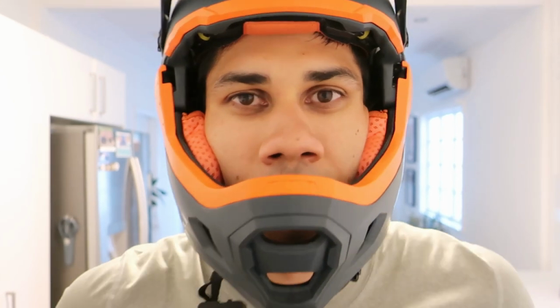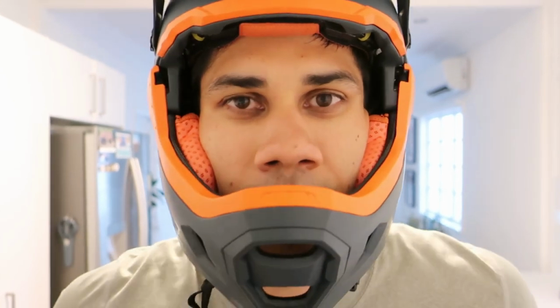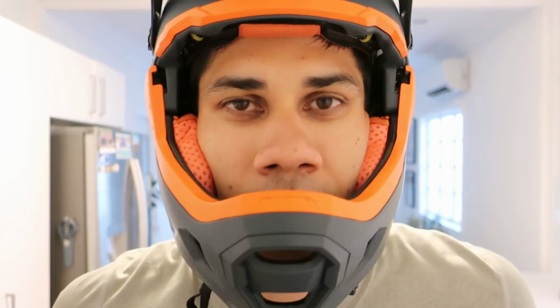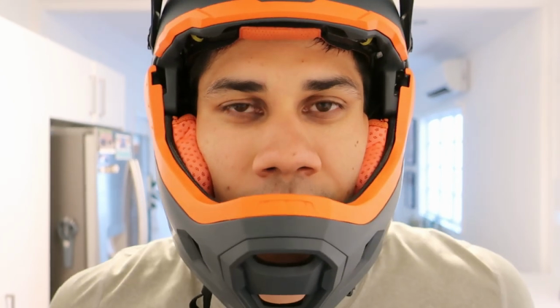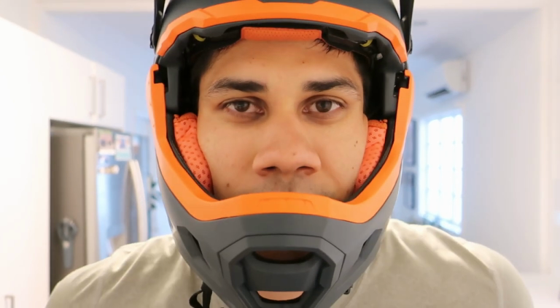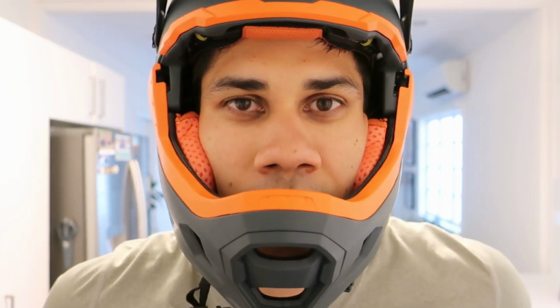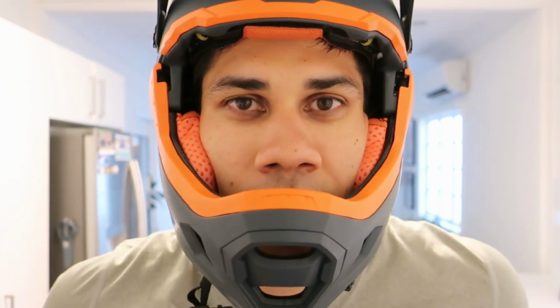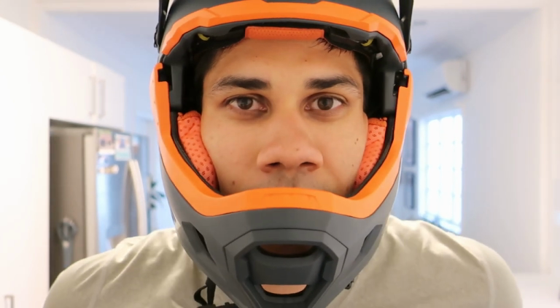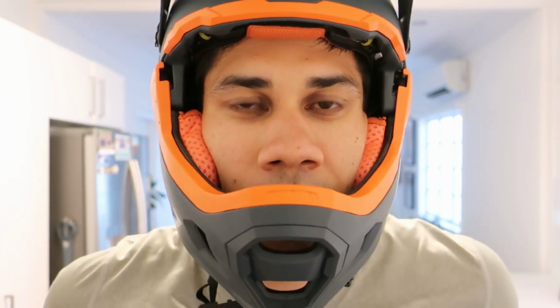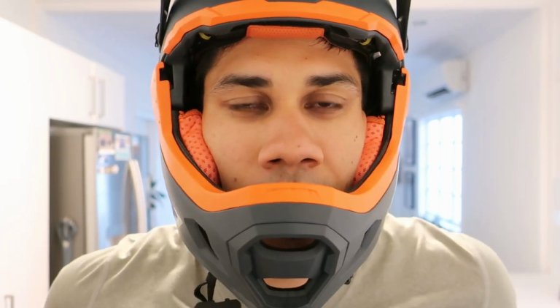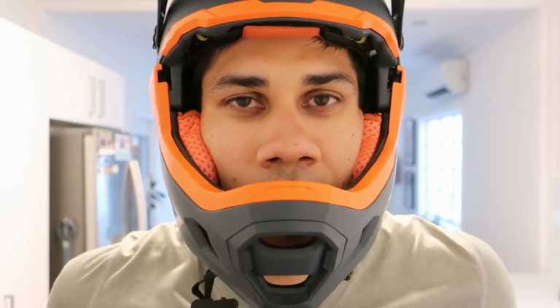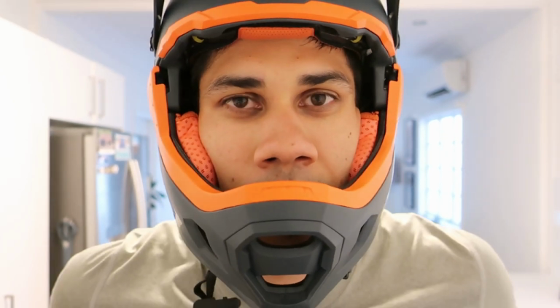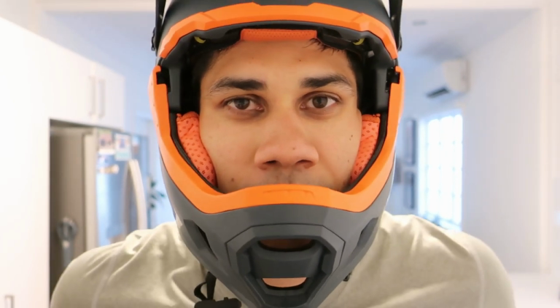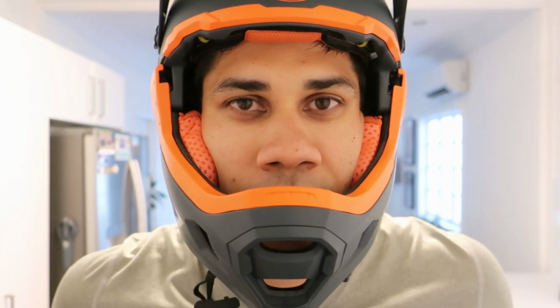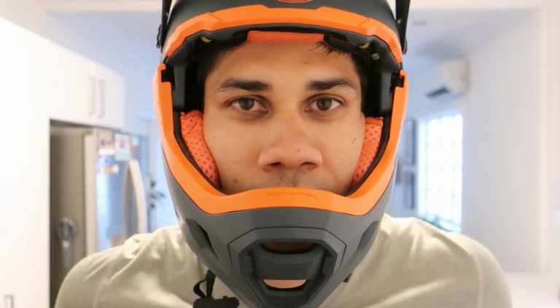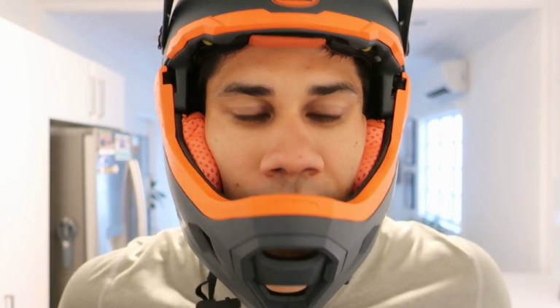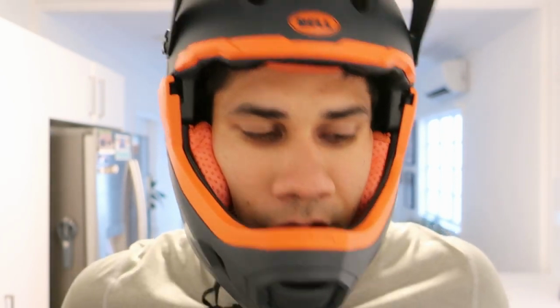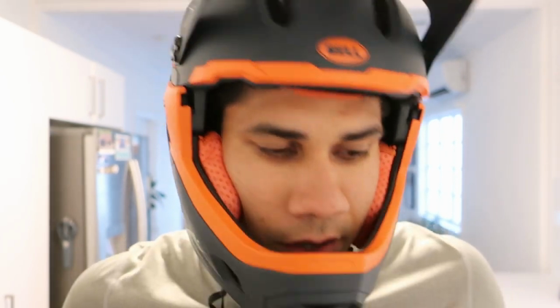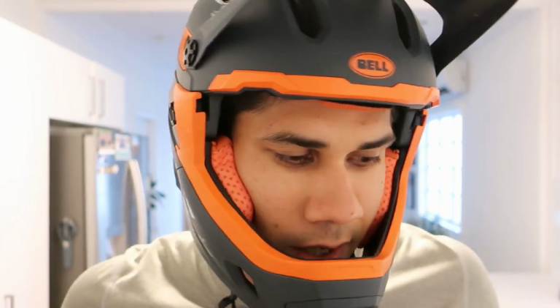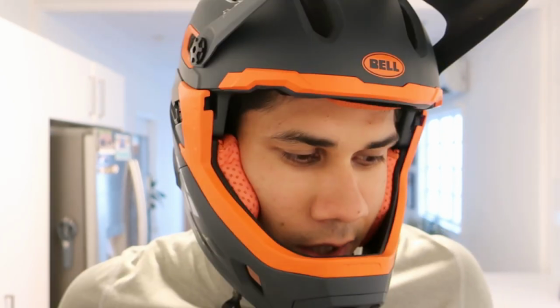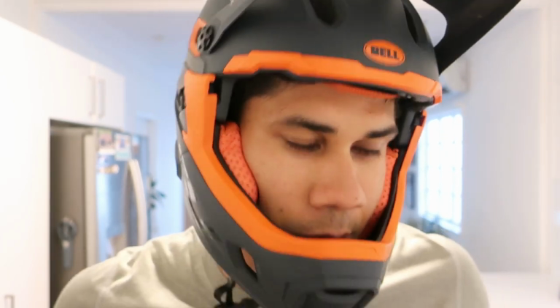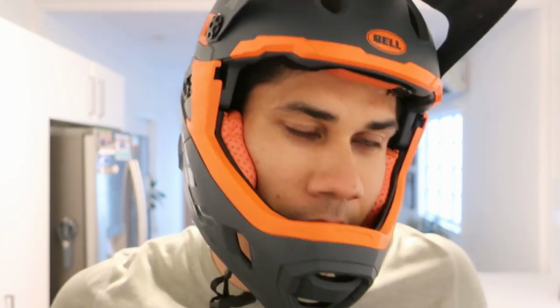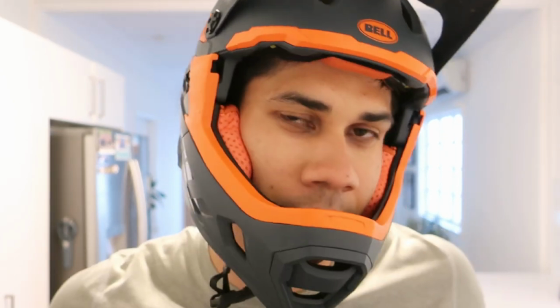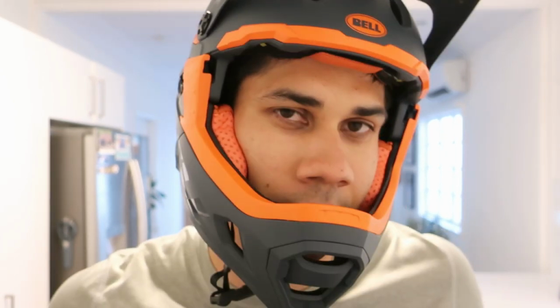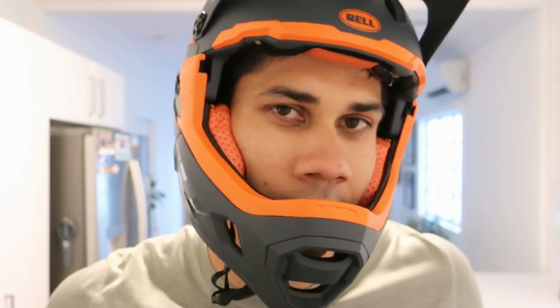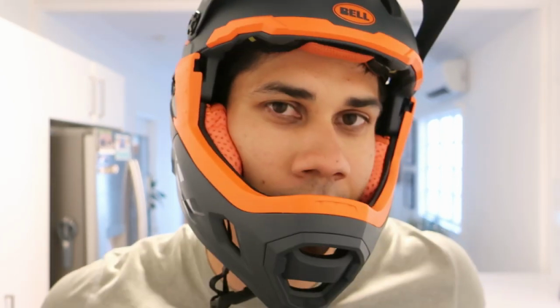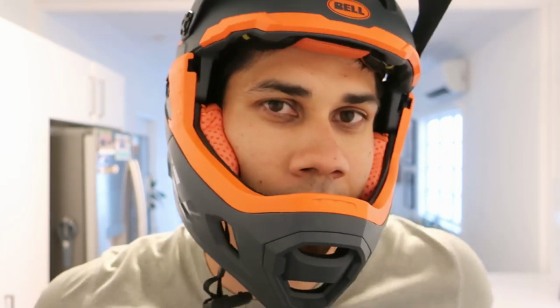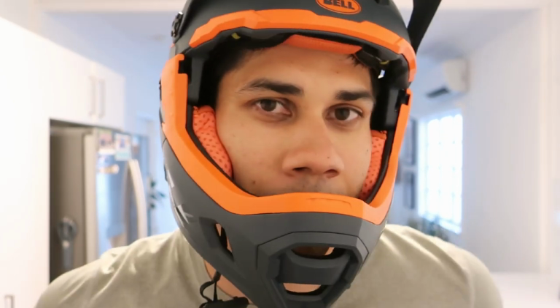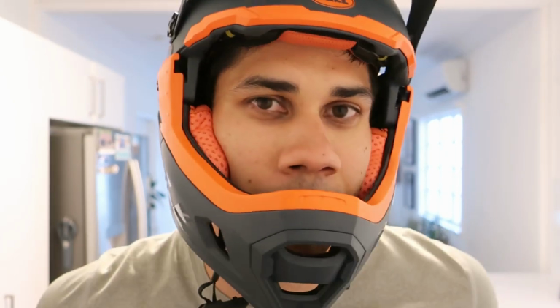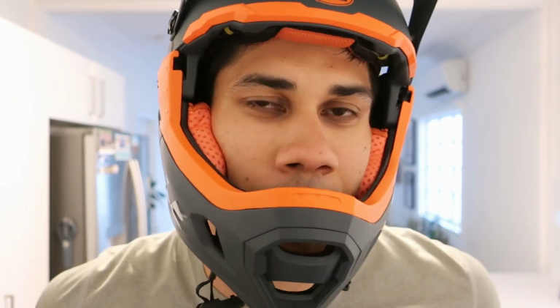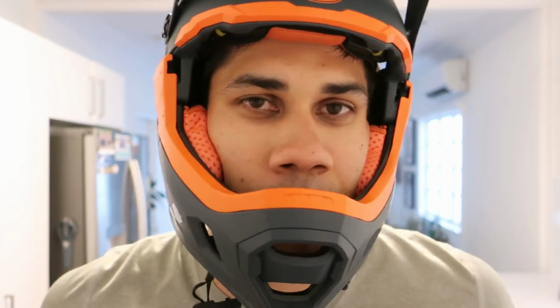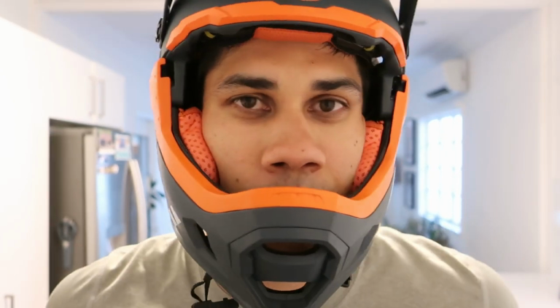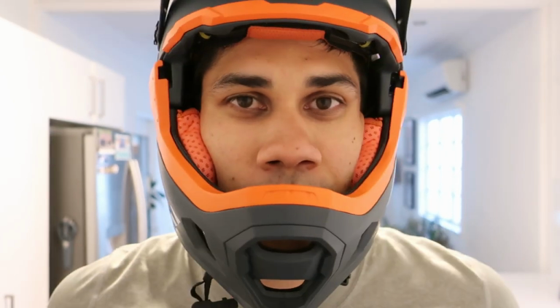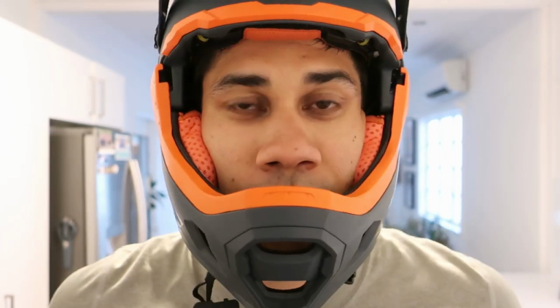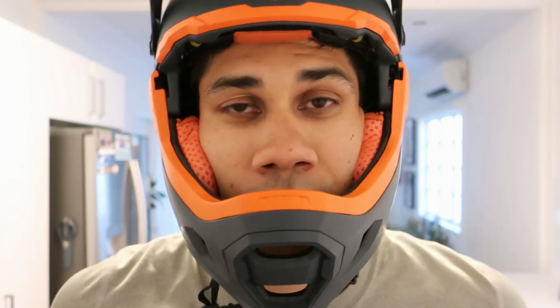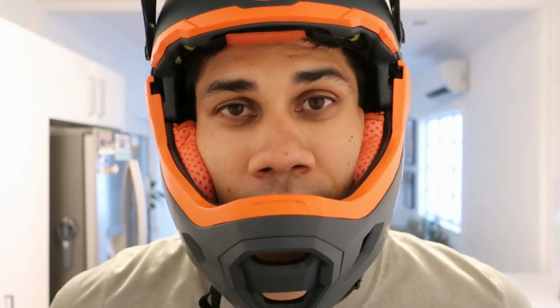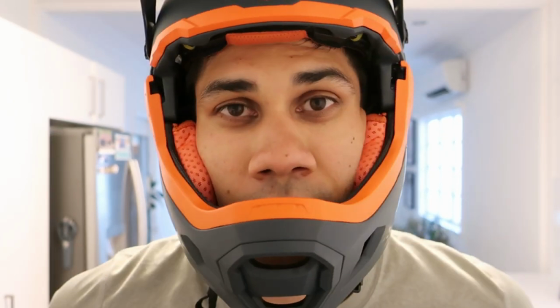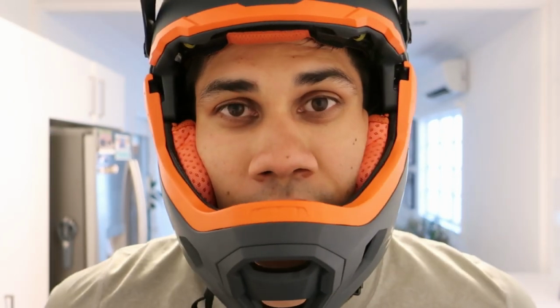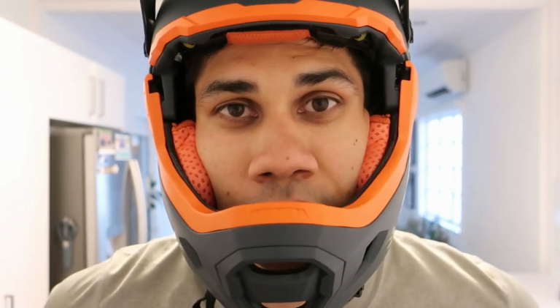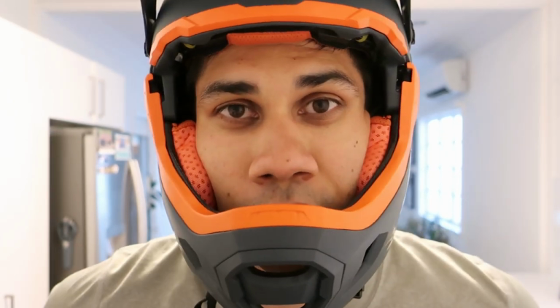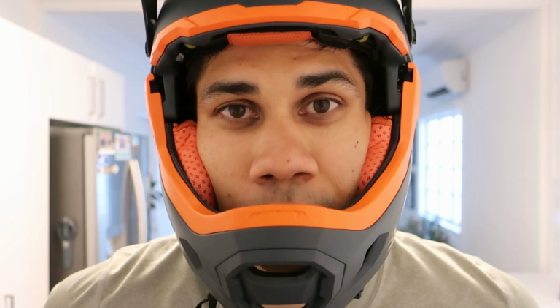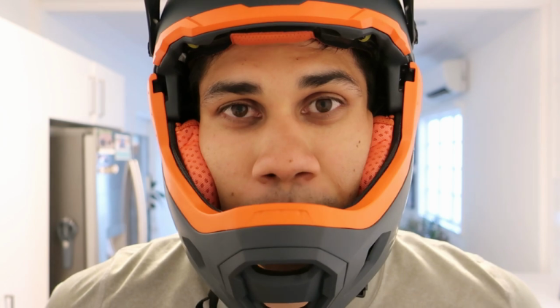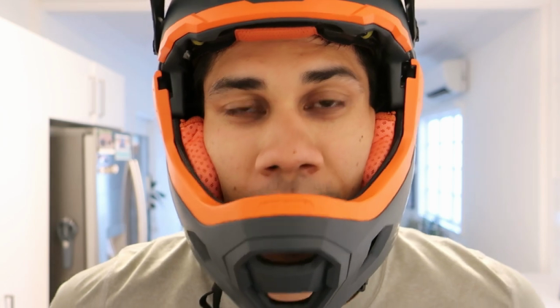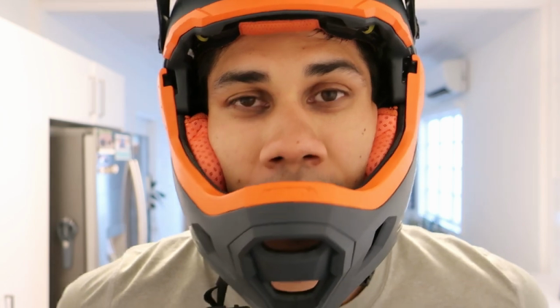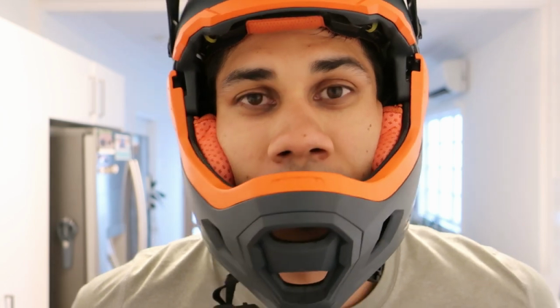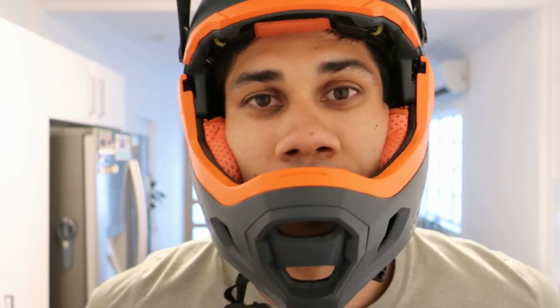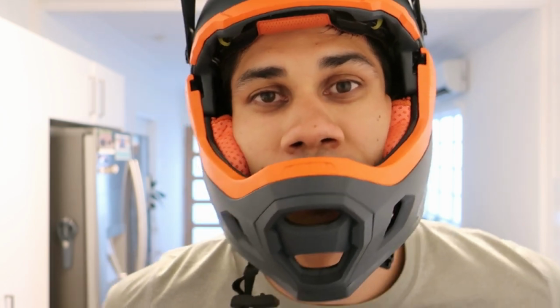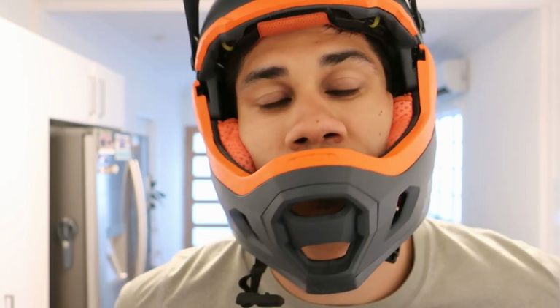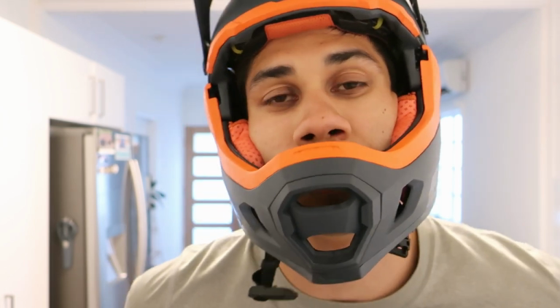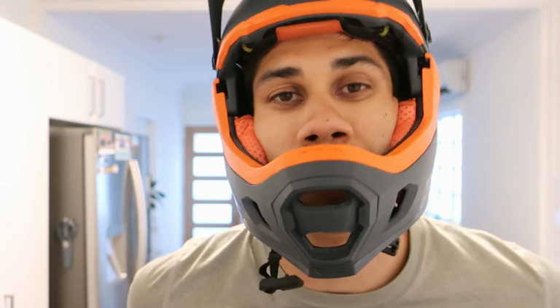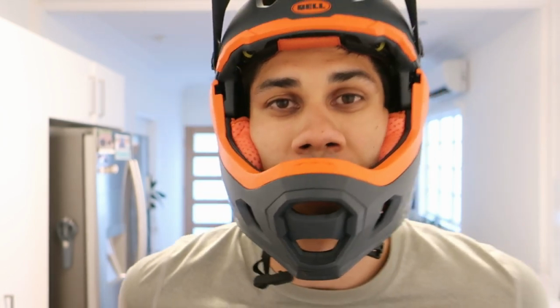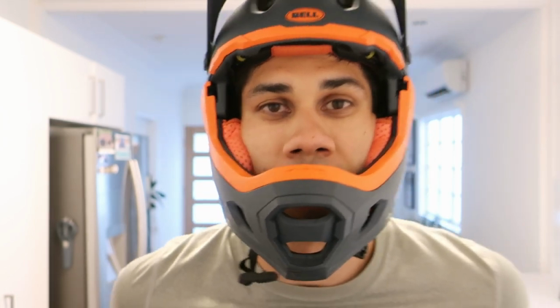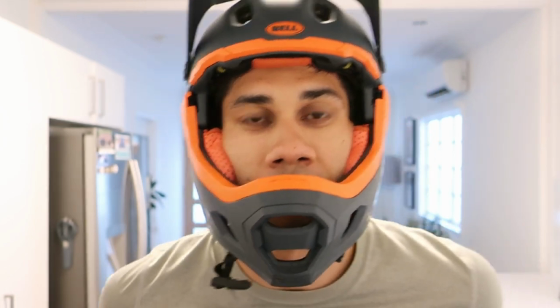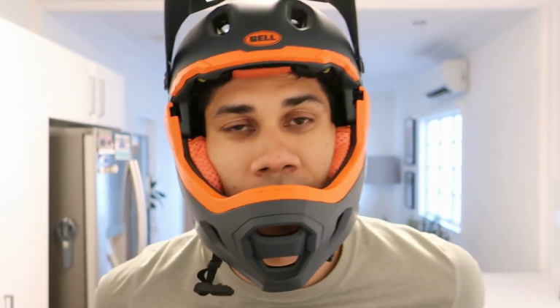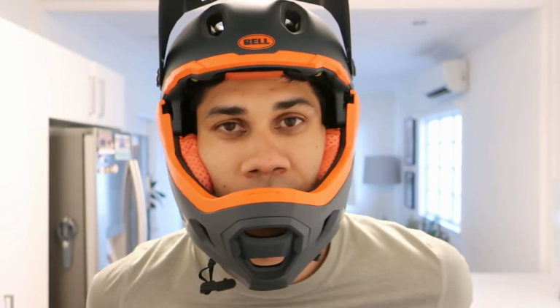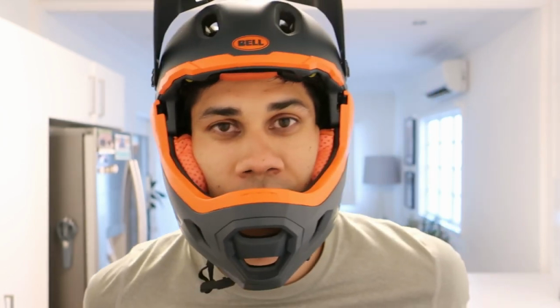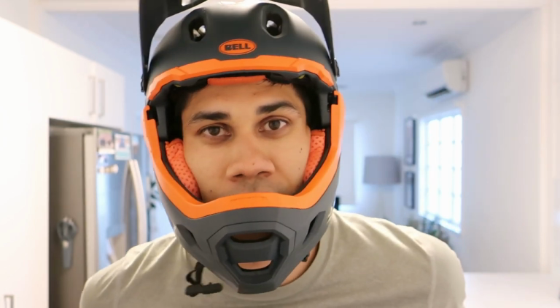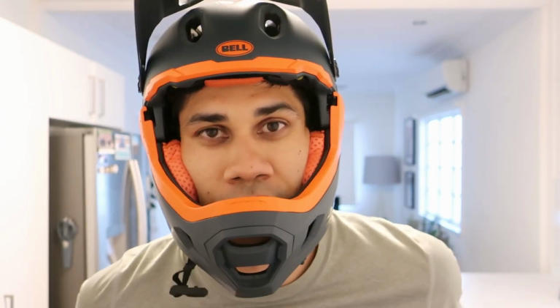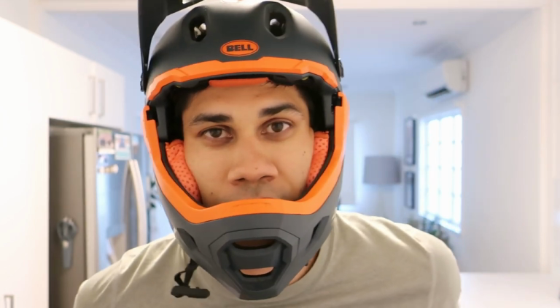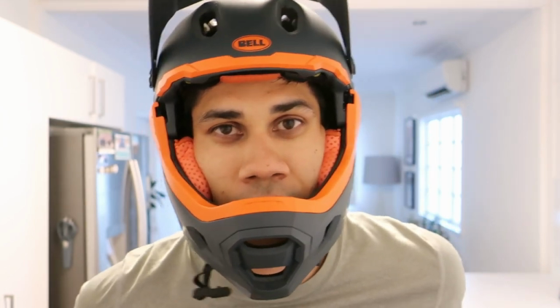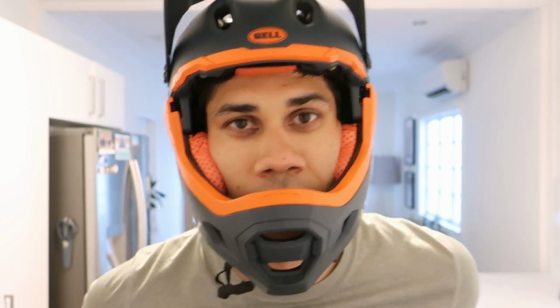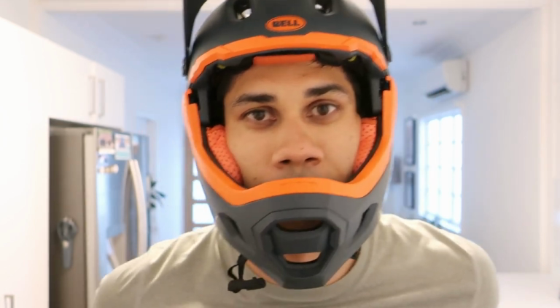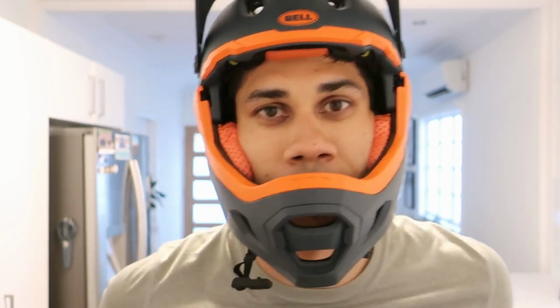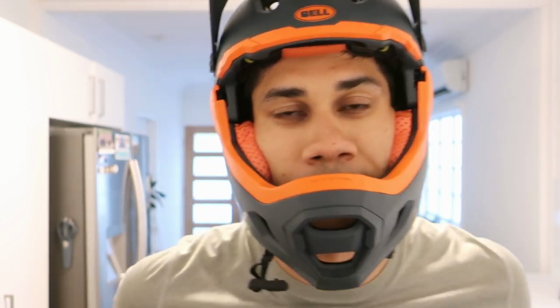Hey guys, I'm just going to do a quick video about my thoughts on the new Bell Super DH Enduro helmet.